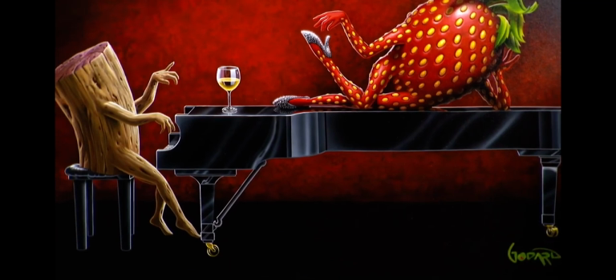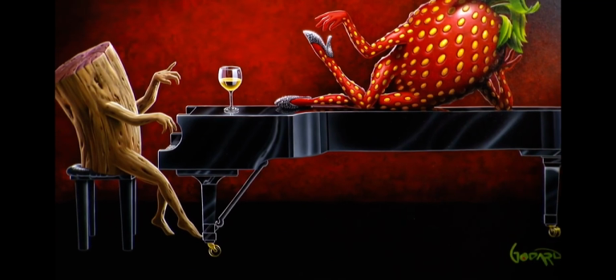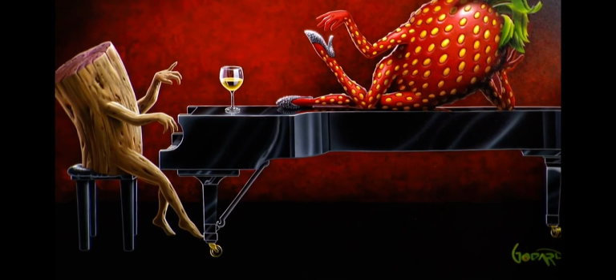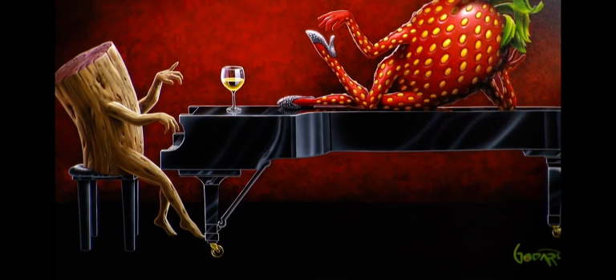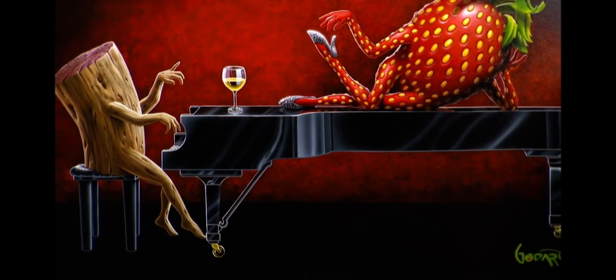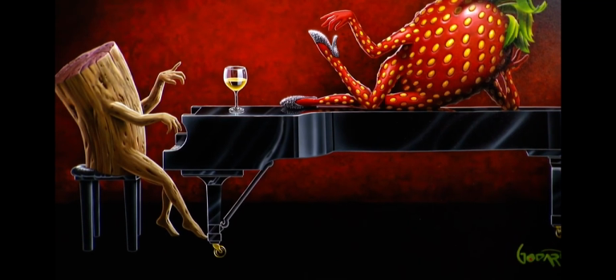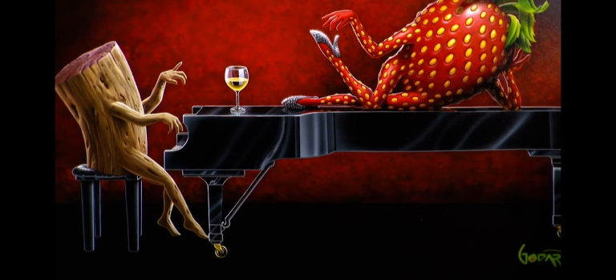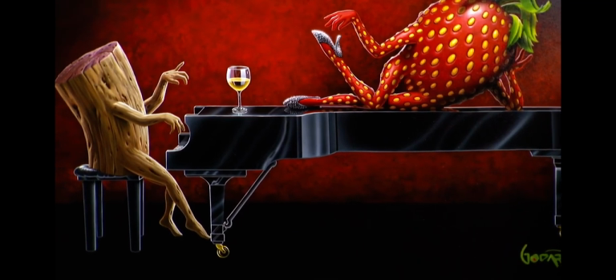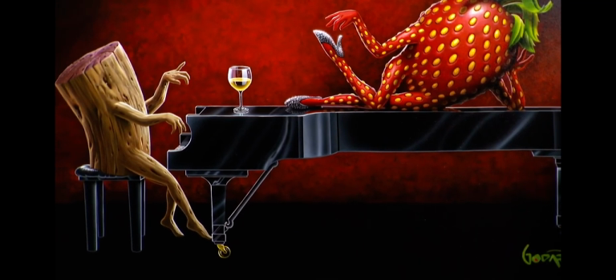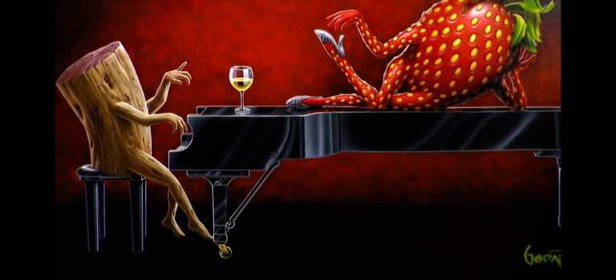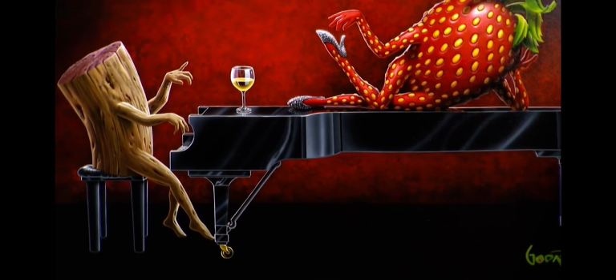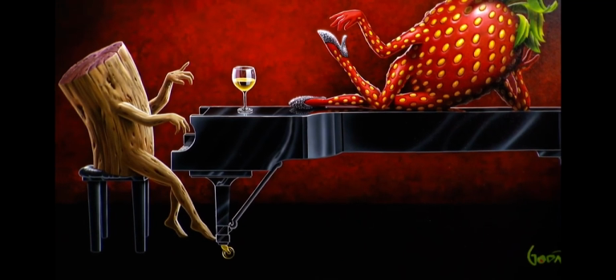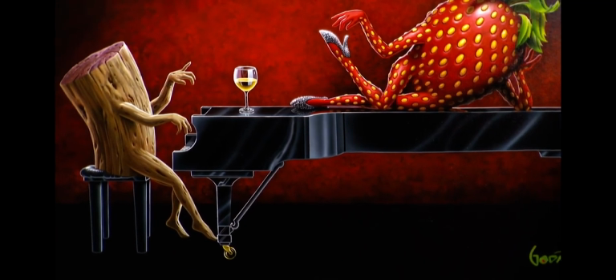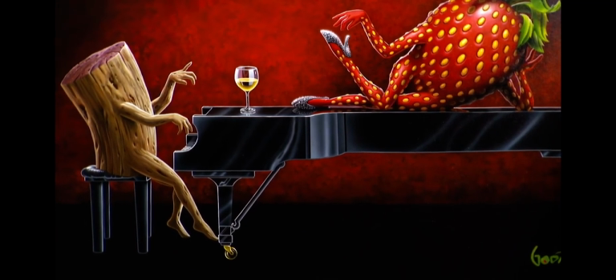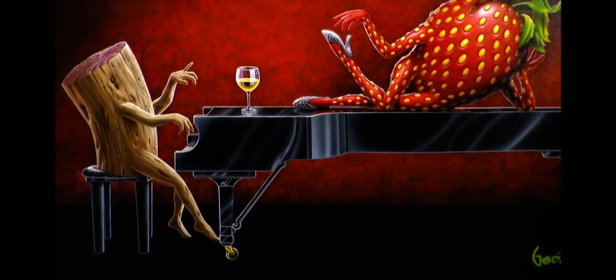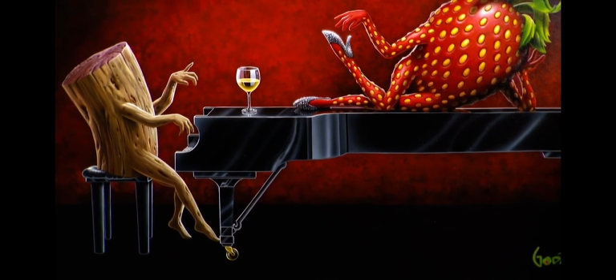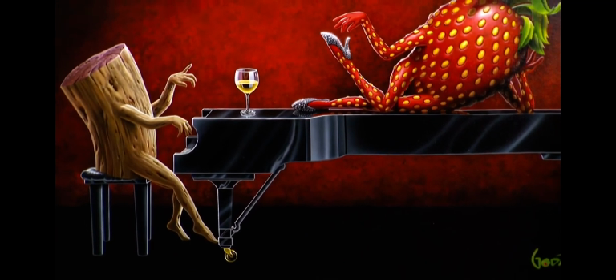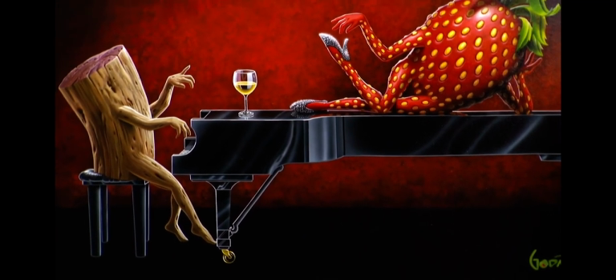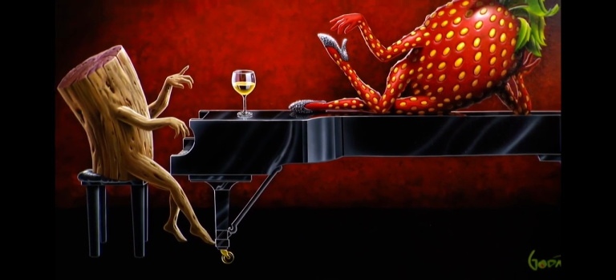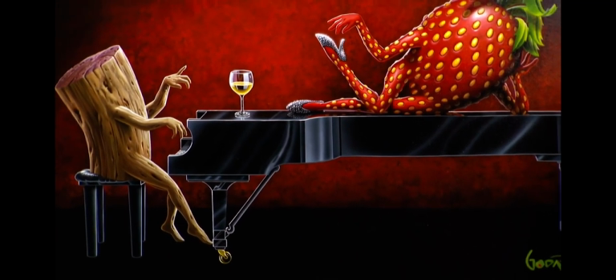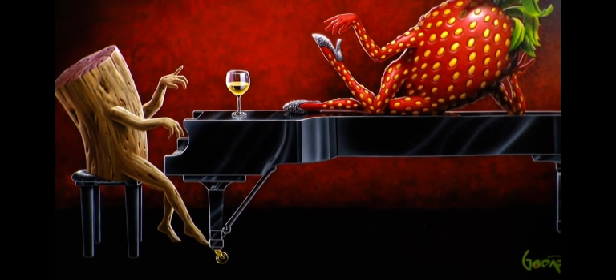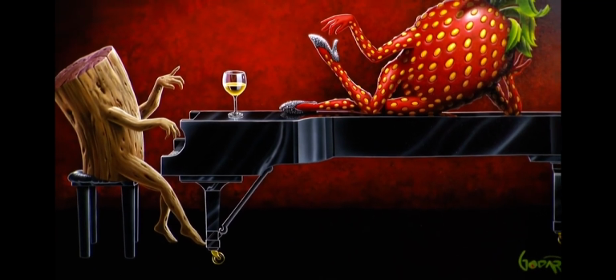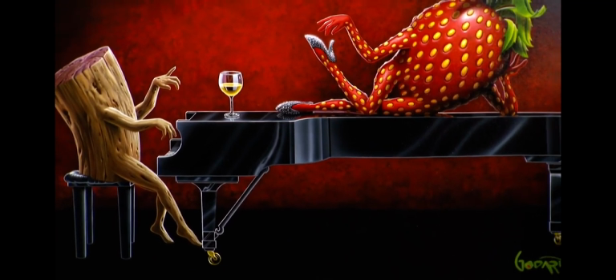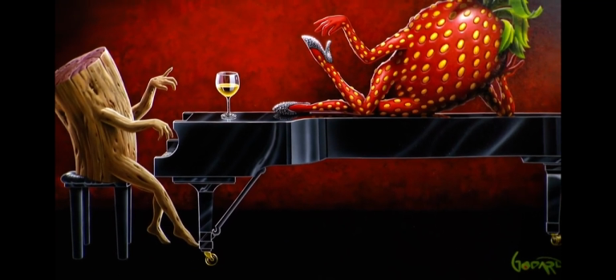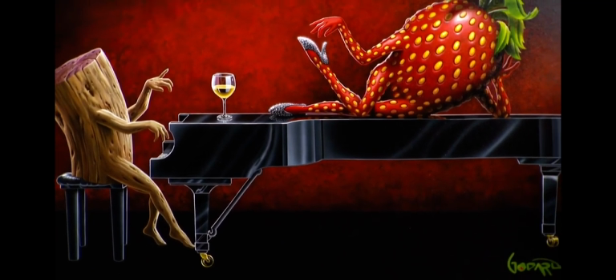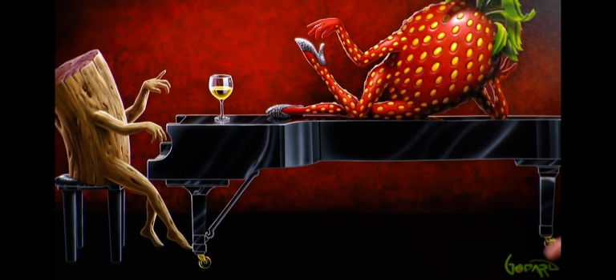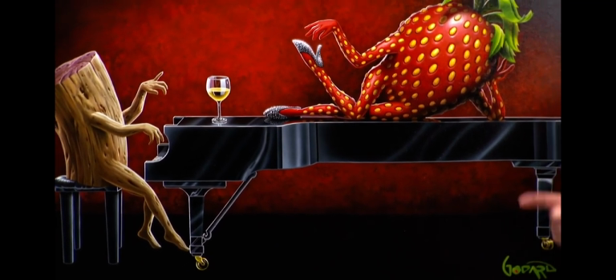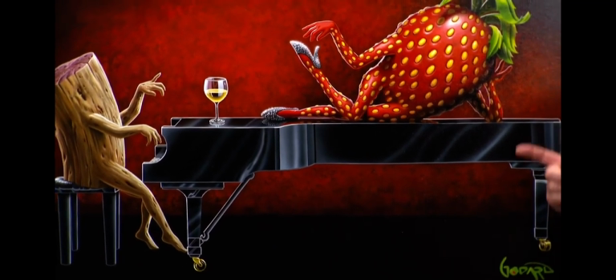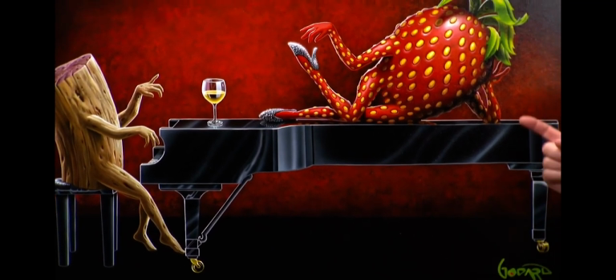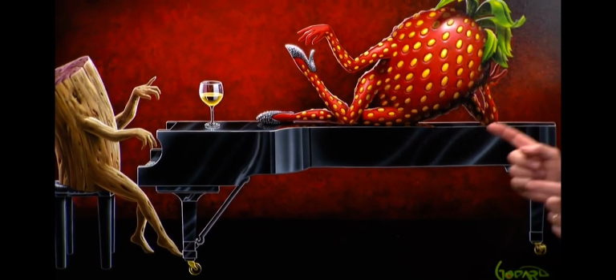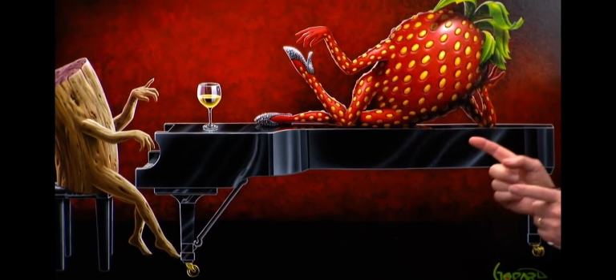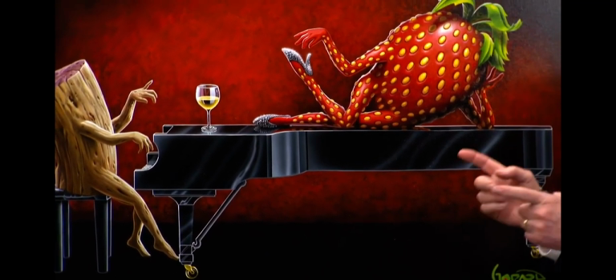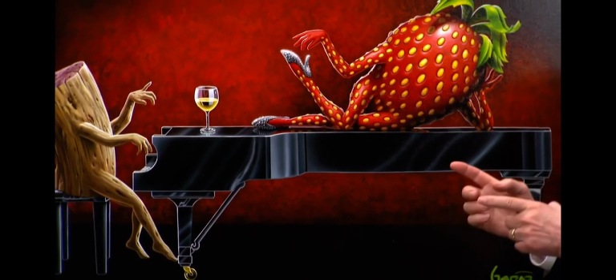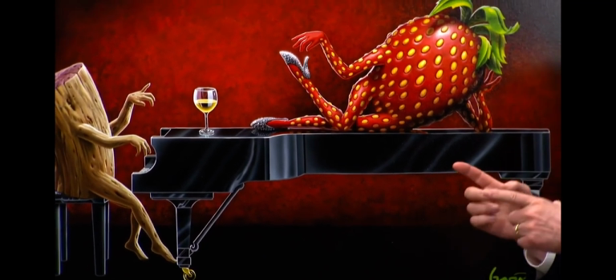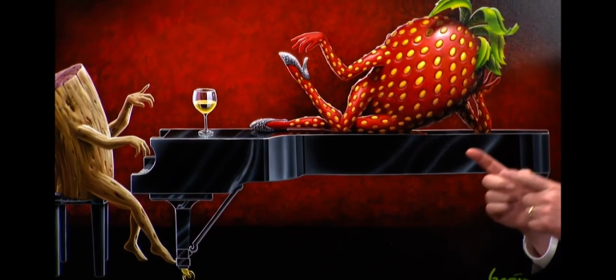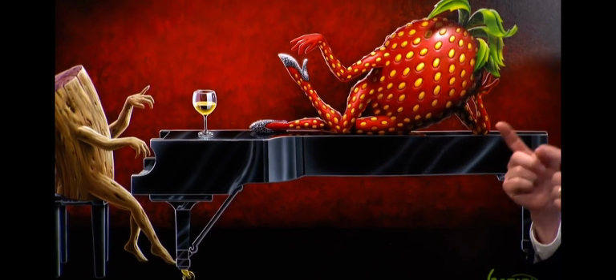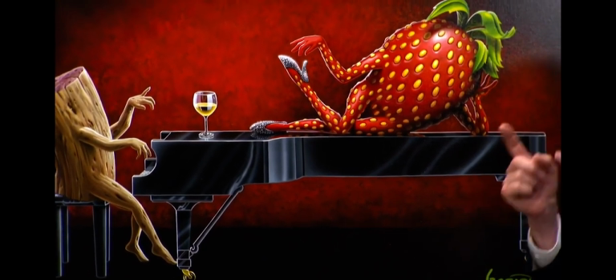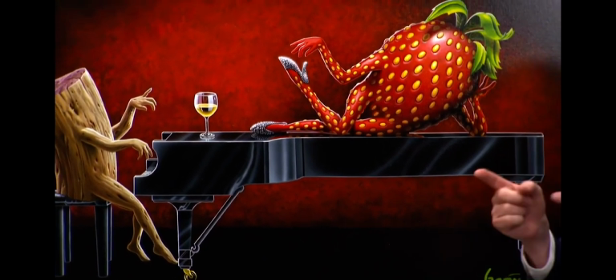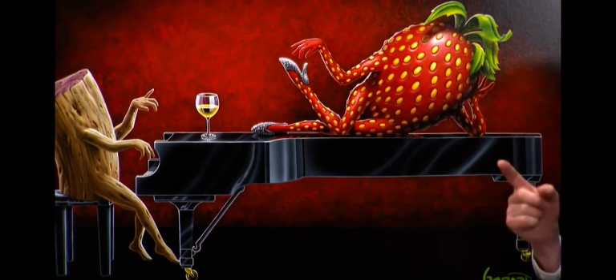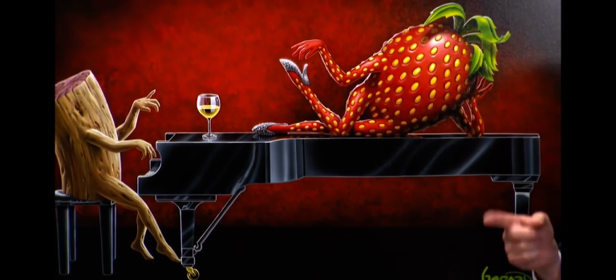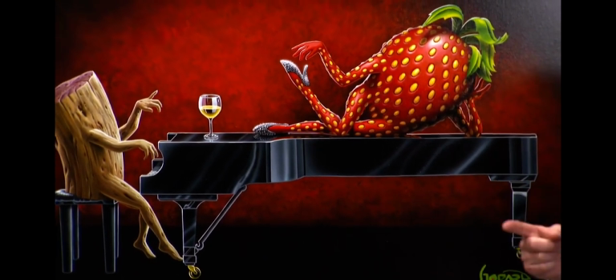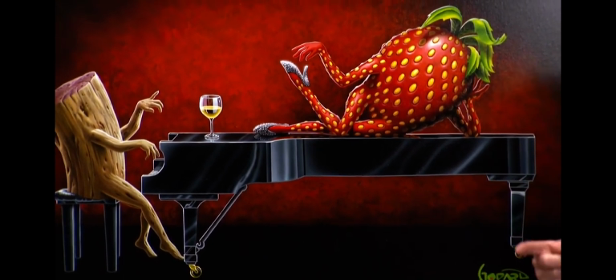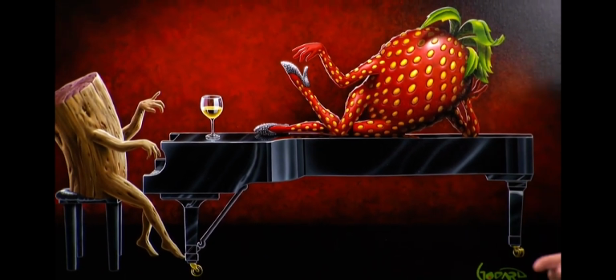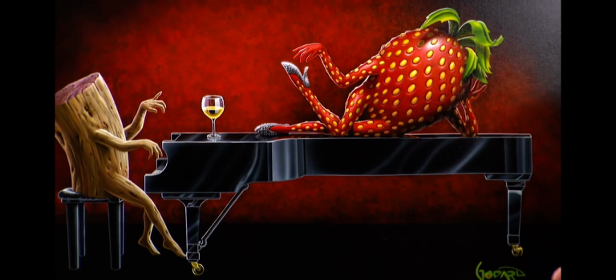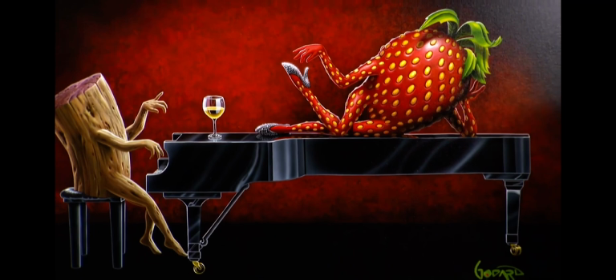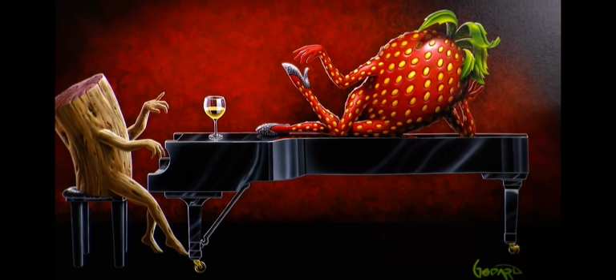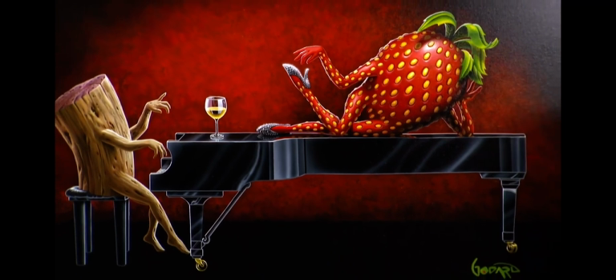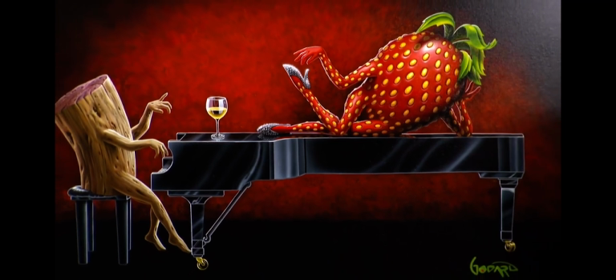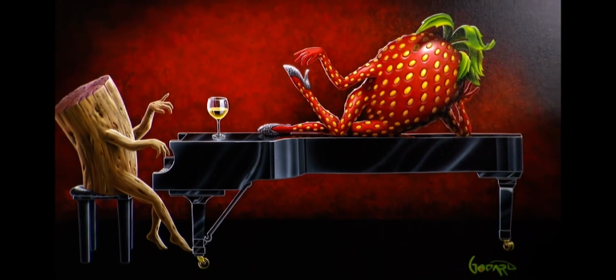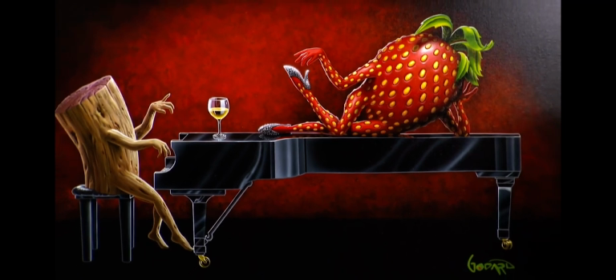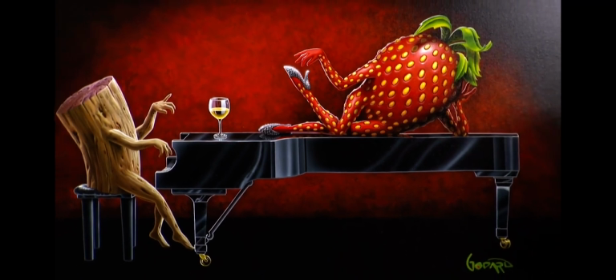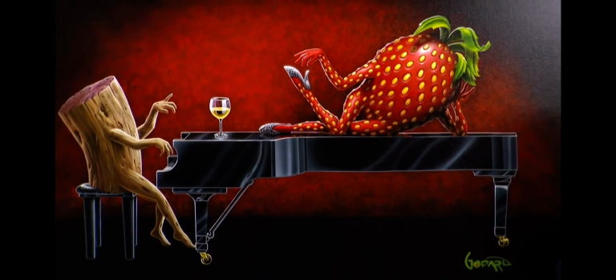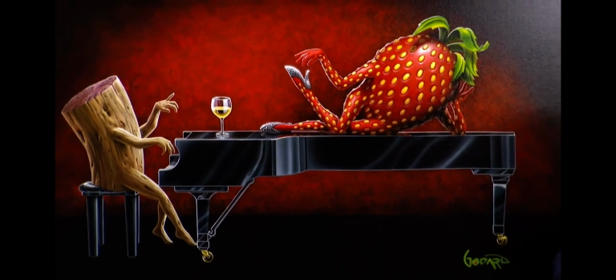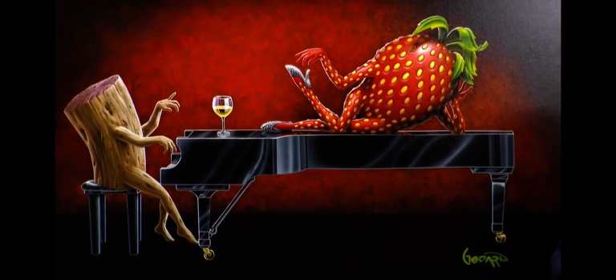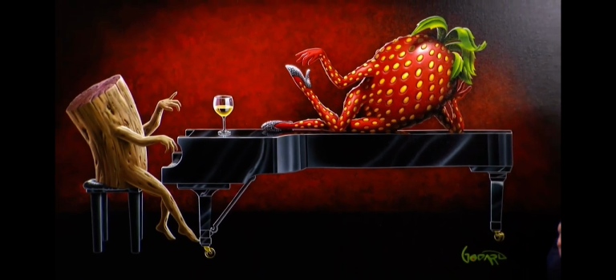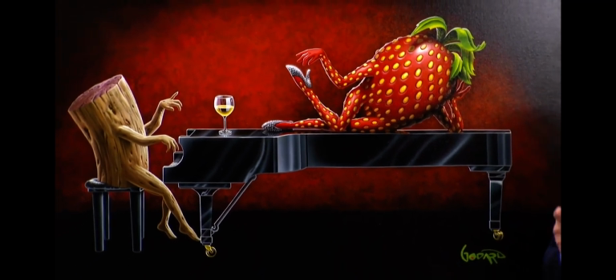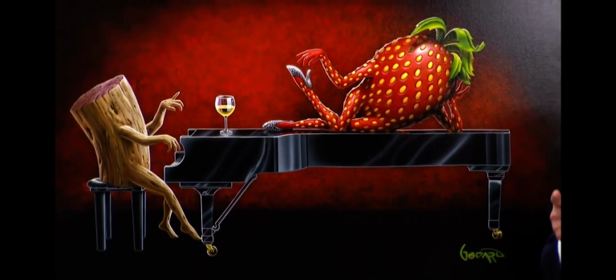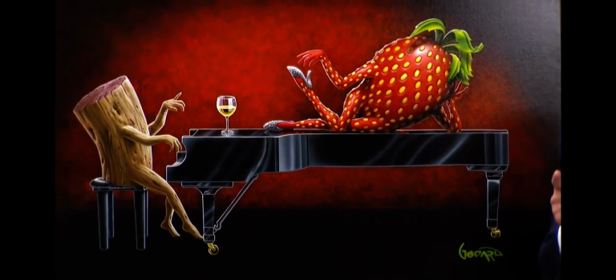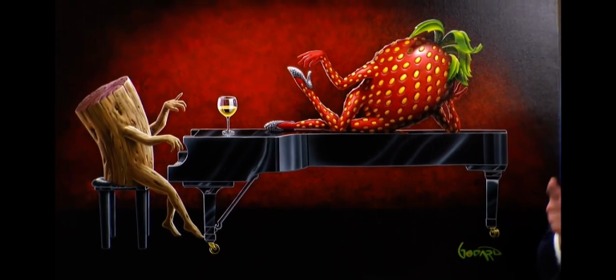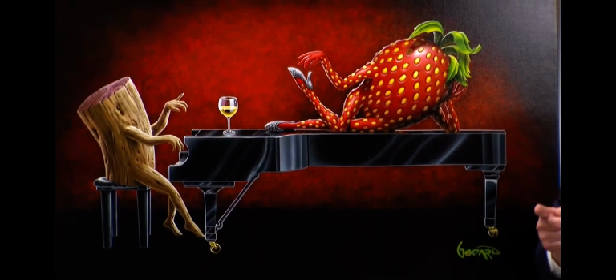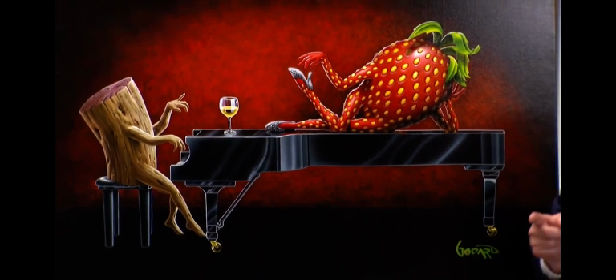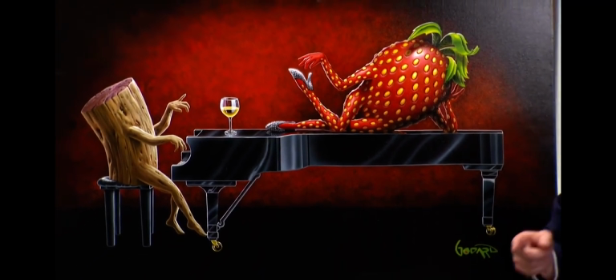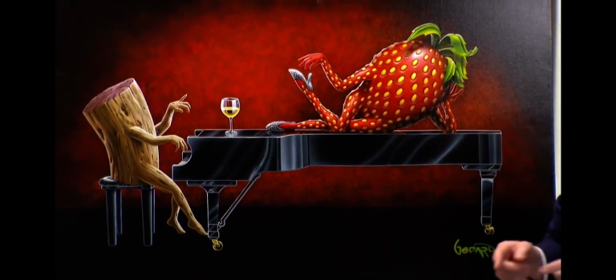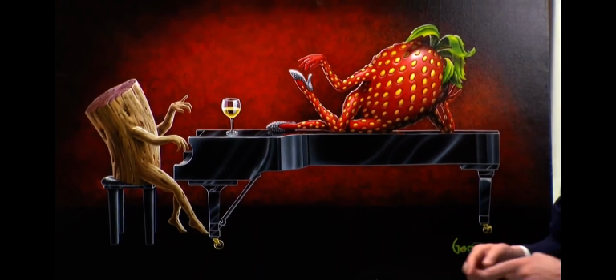Let me show you something else. Pull back out again. Look at the triangles — he constructed this painting in triangles.